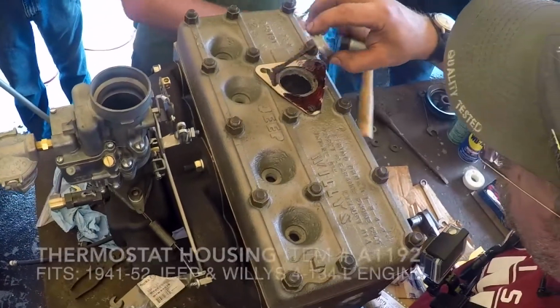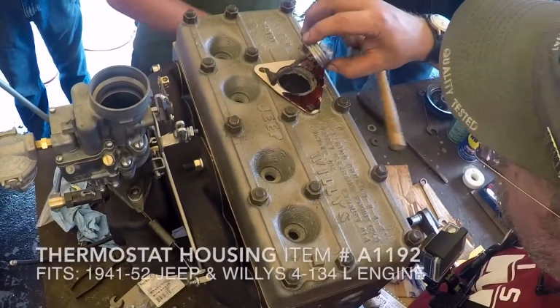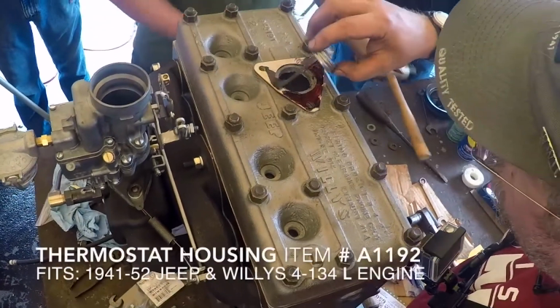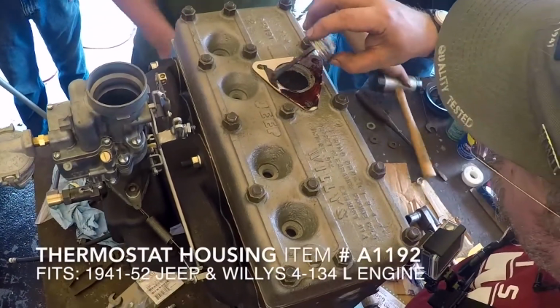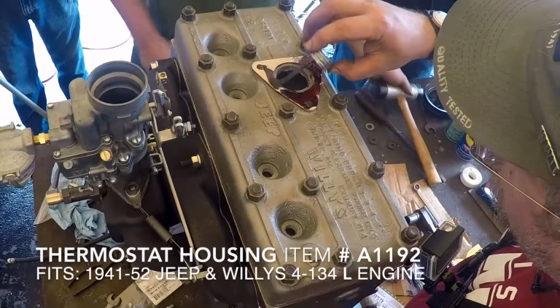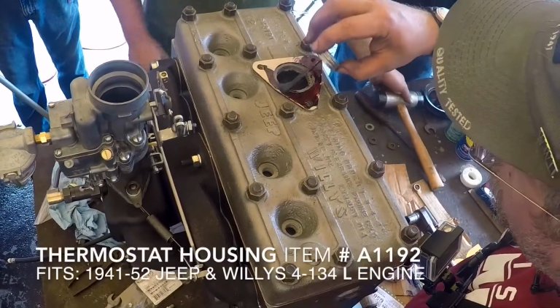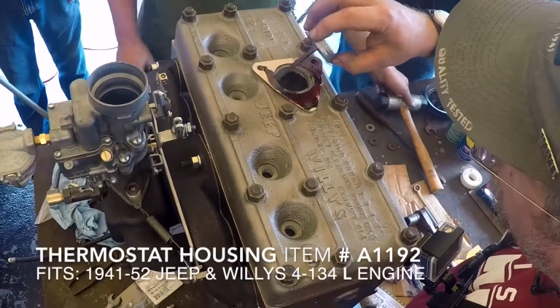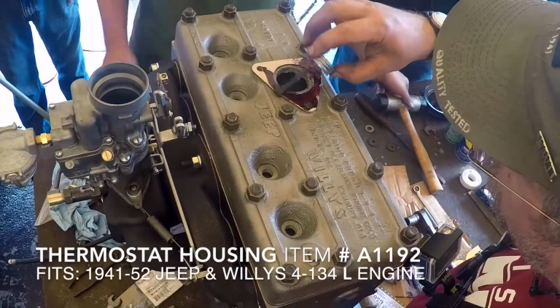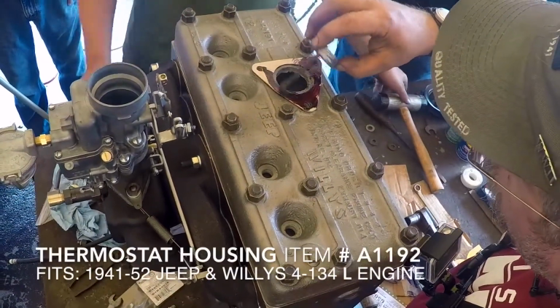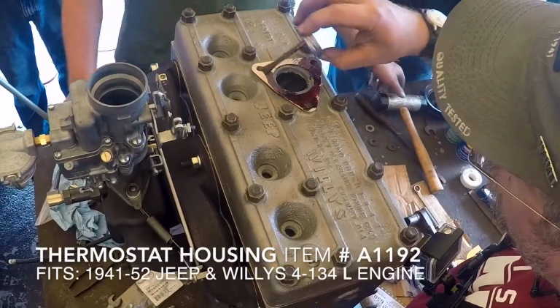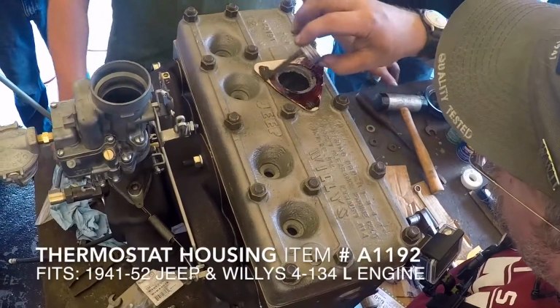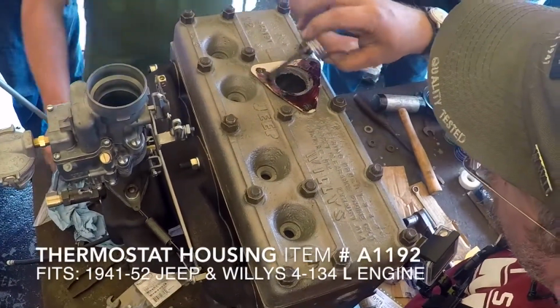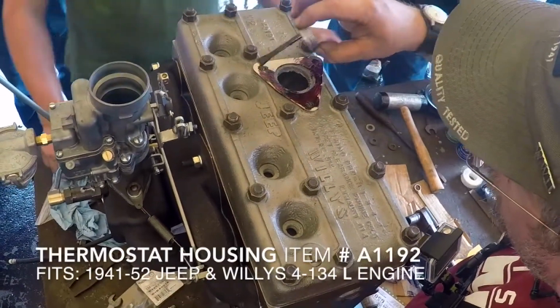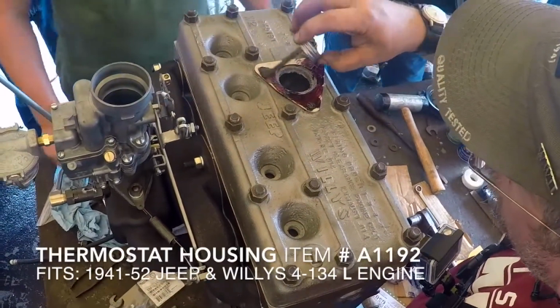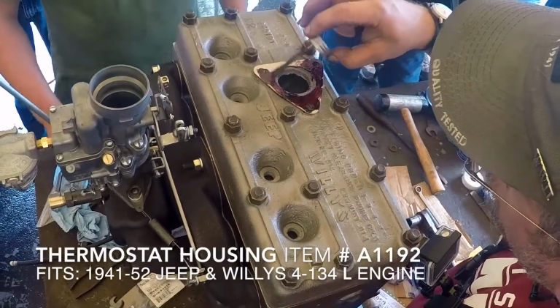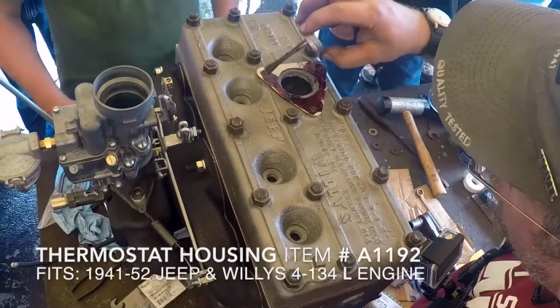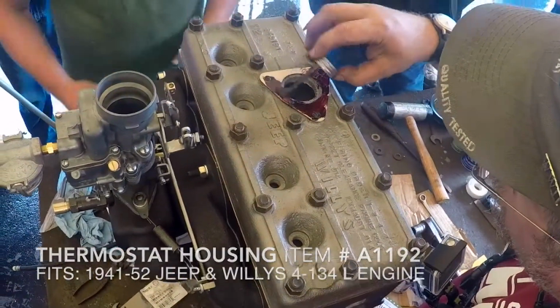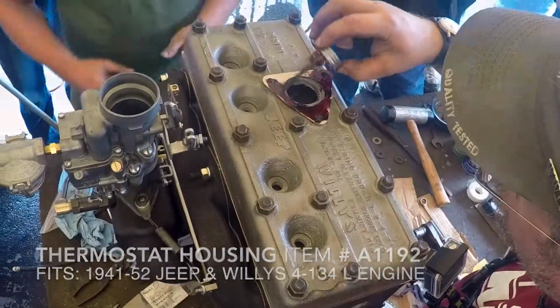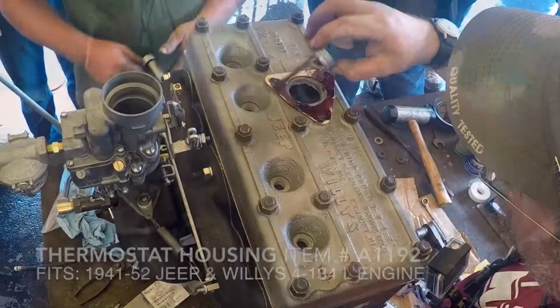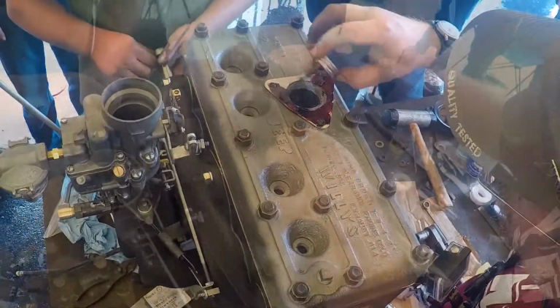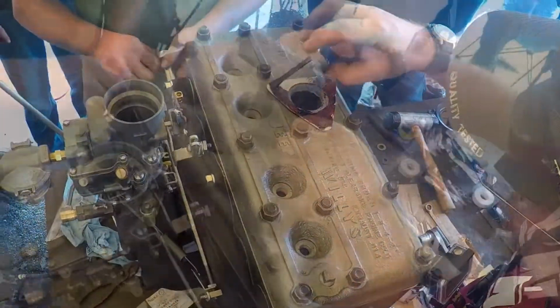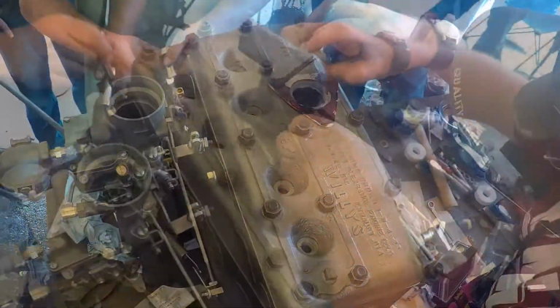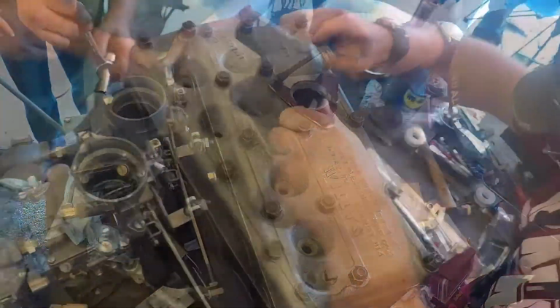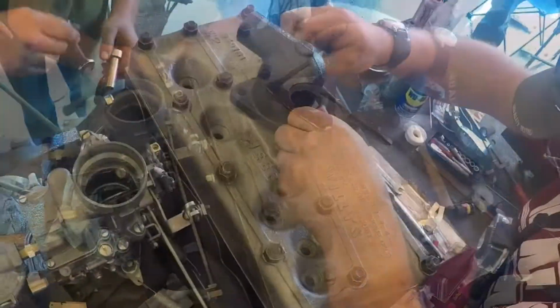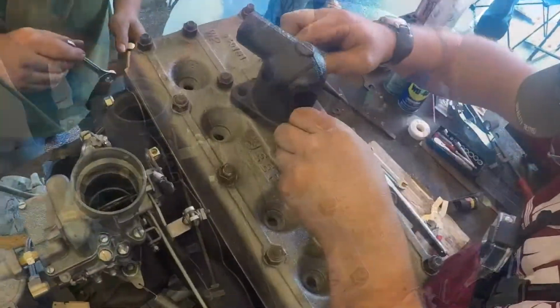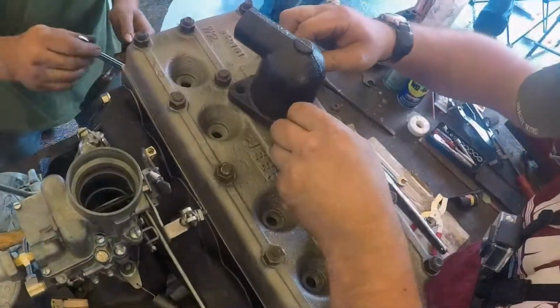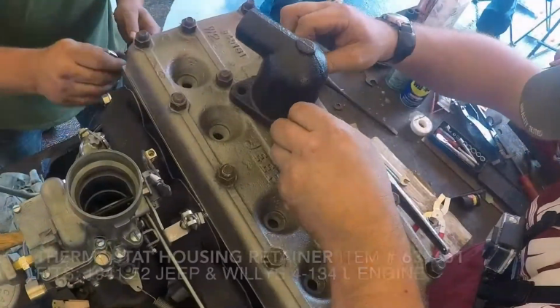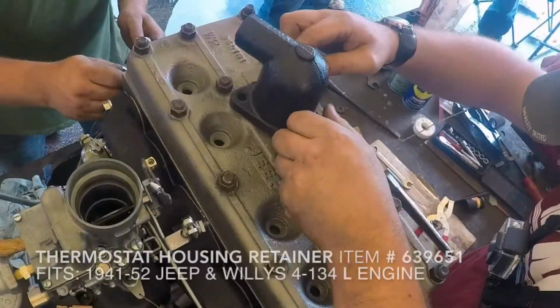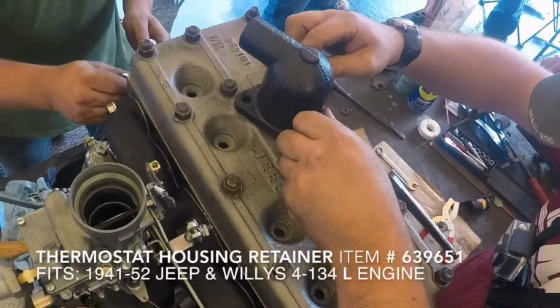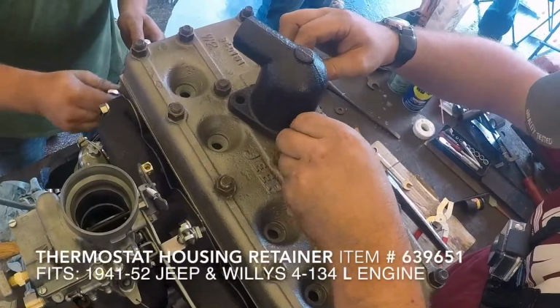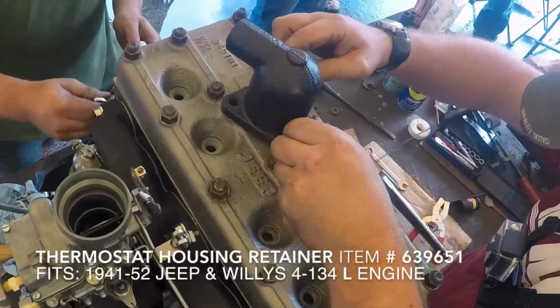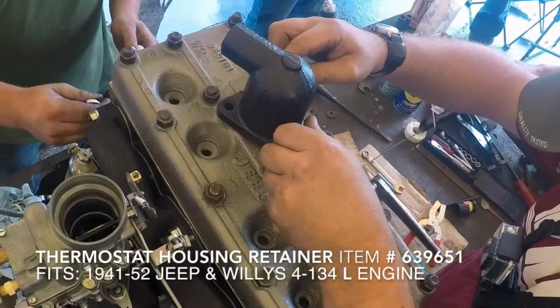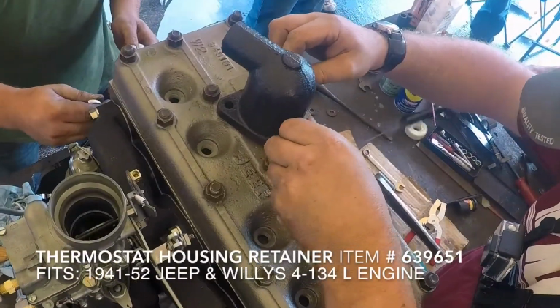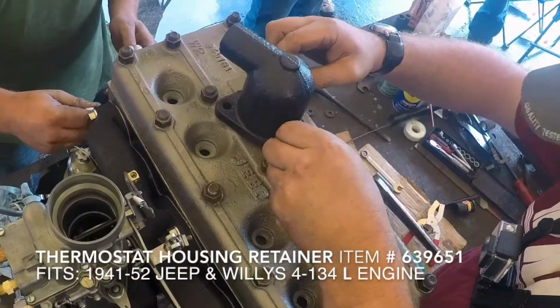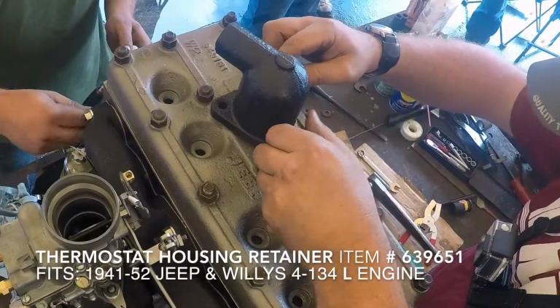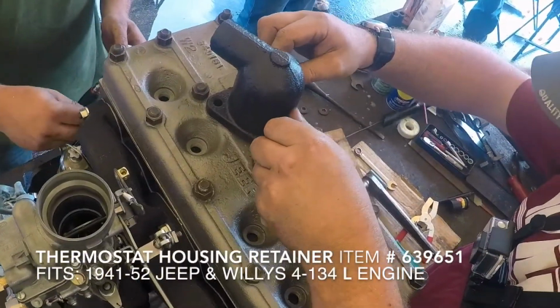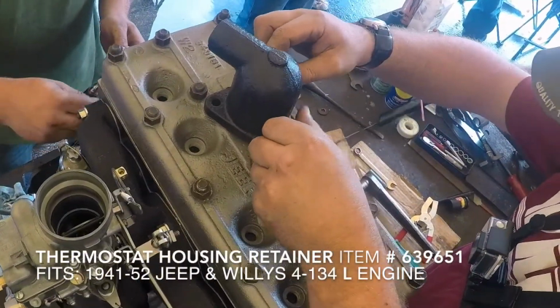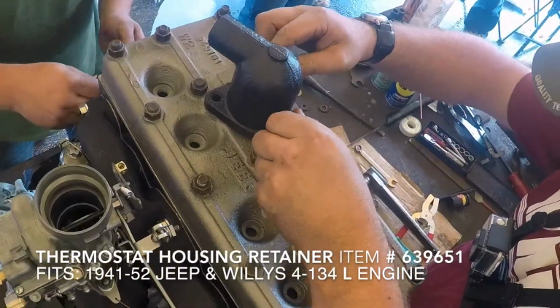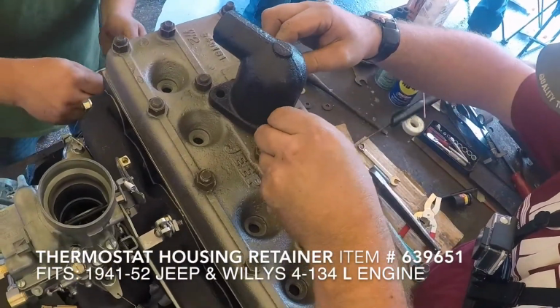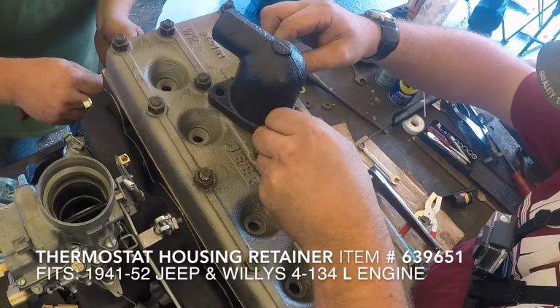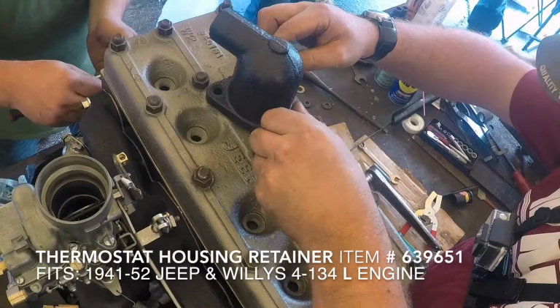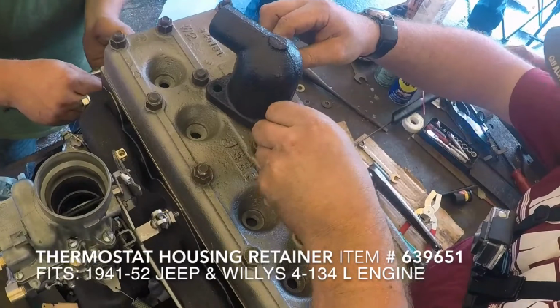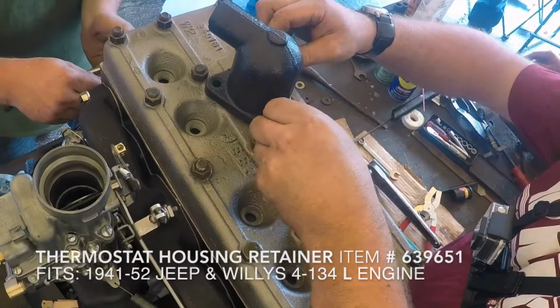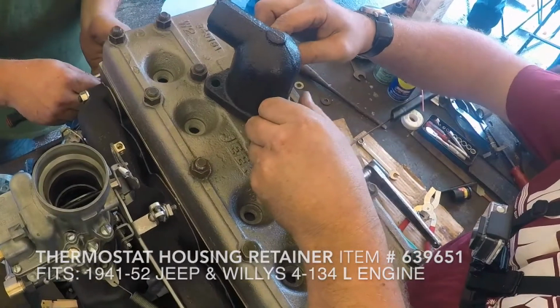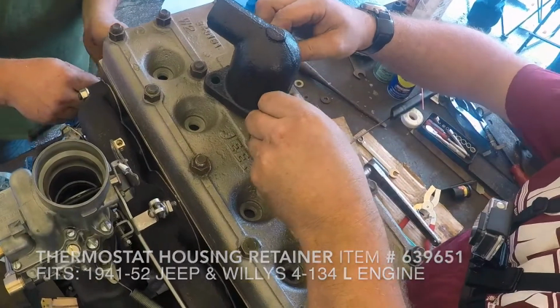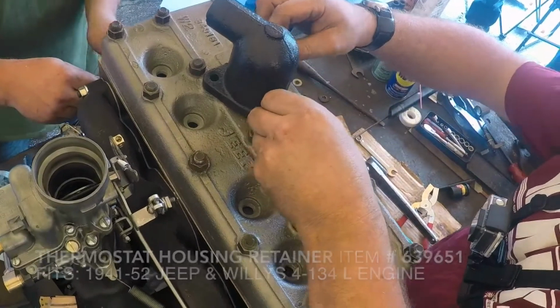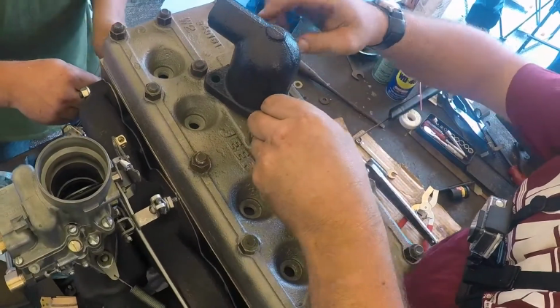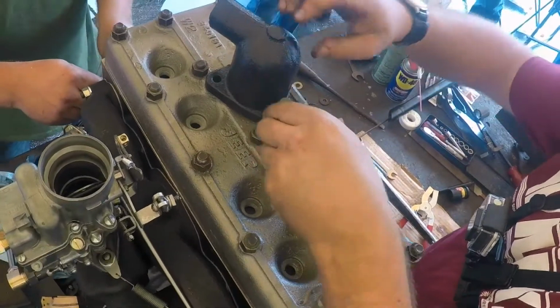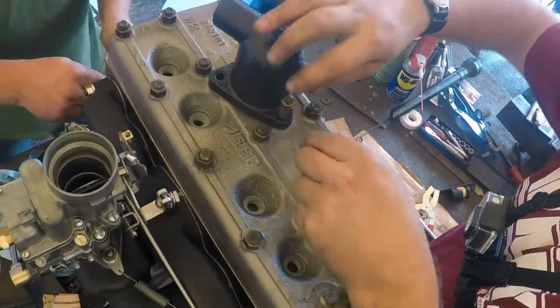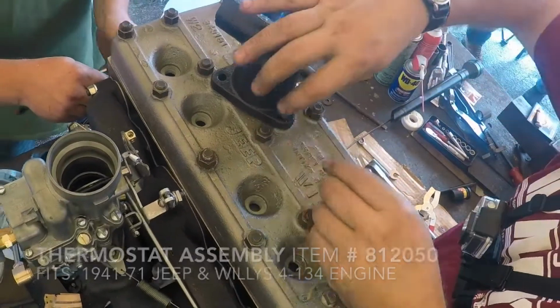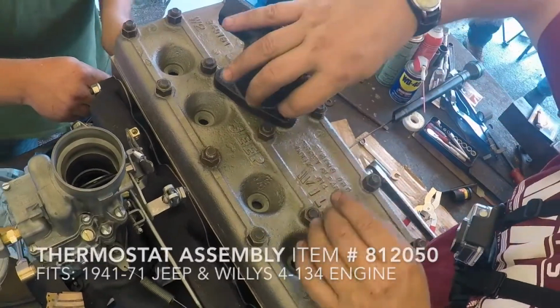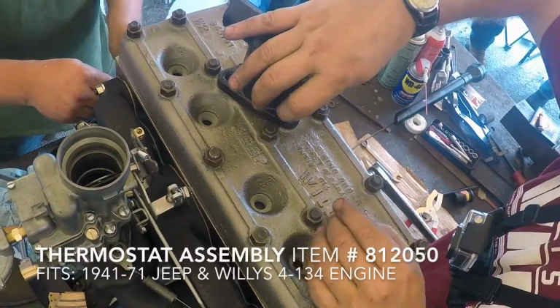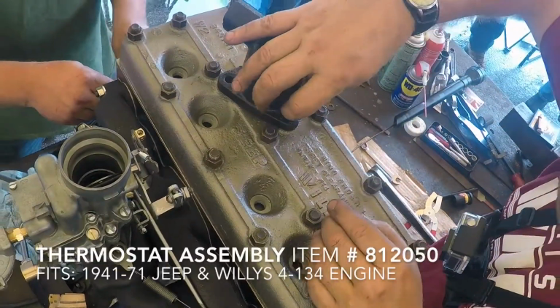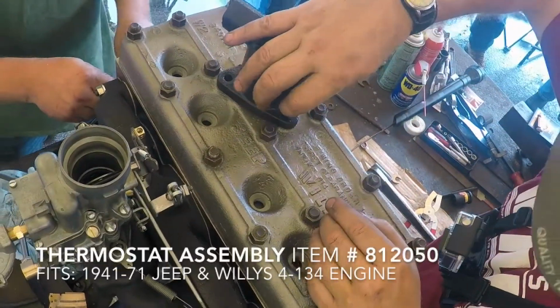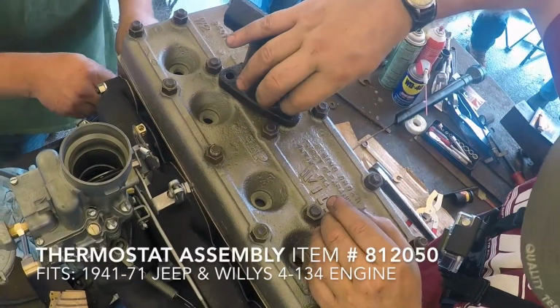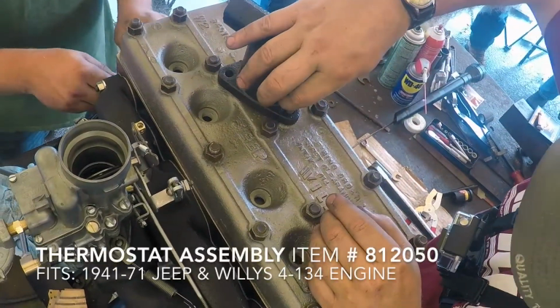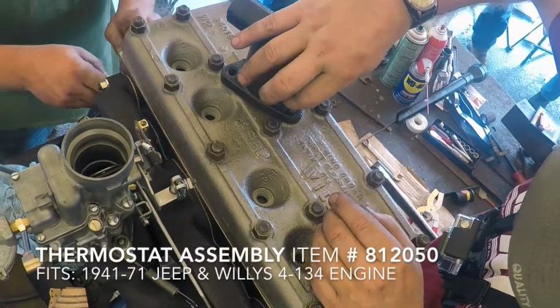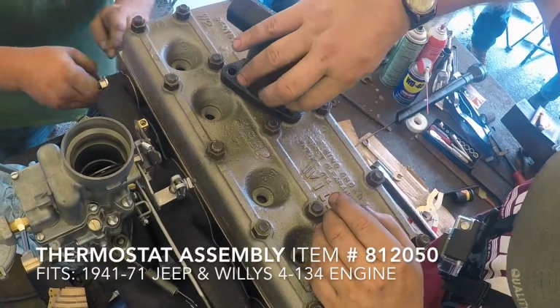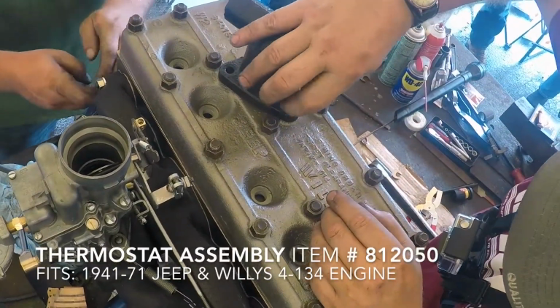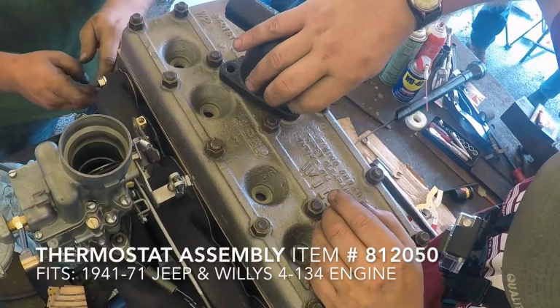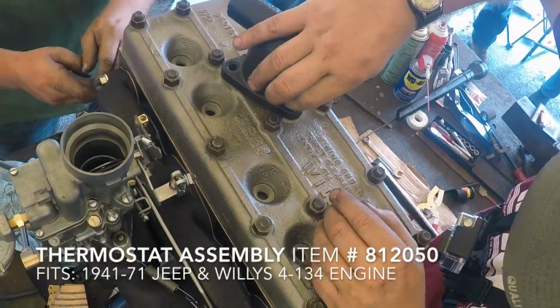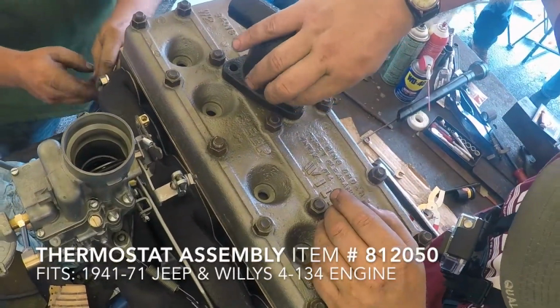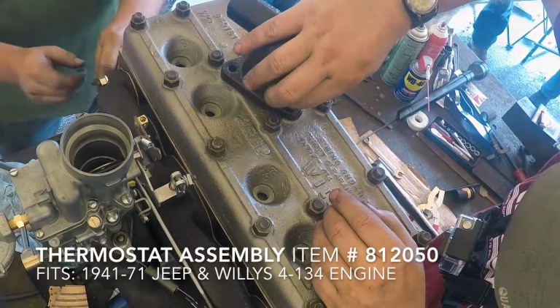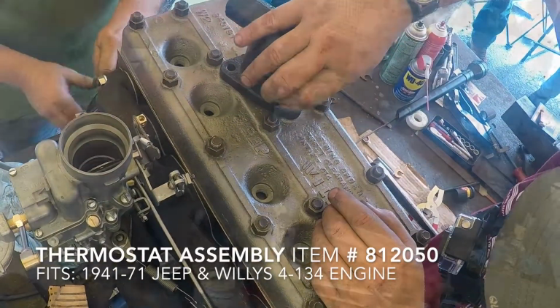Next, you're going to take the thermostat housing and add the retainer, the thermostat assembly, and then lock it into place with the proper hardware.